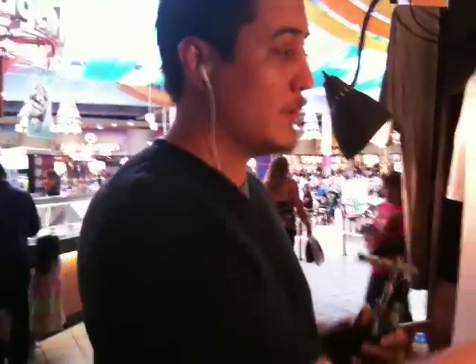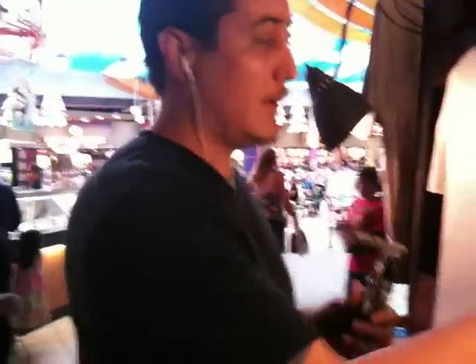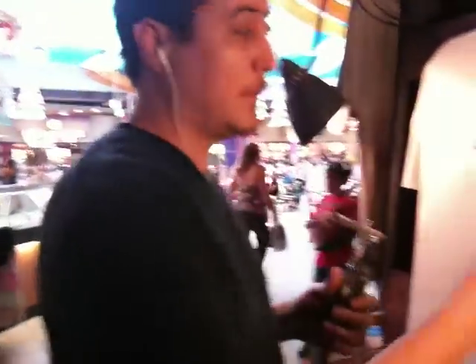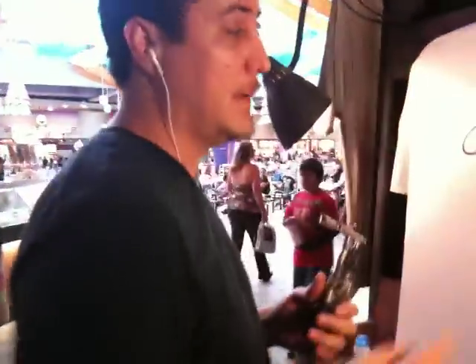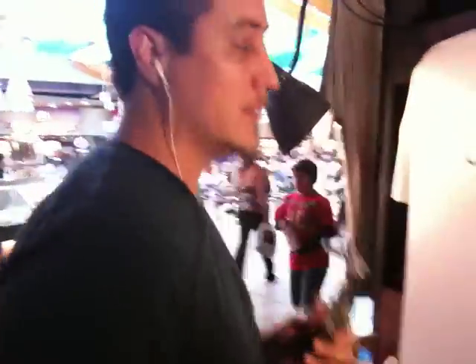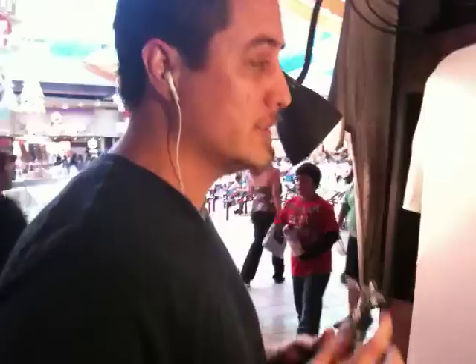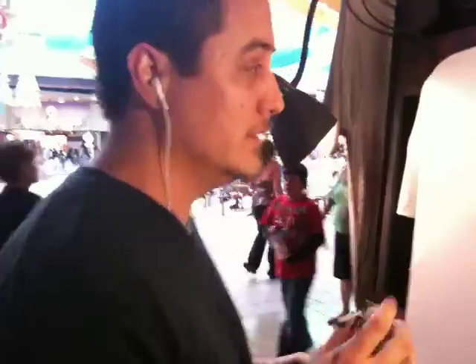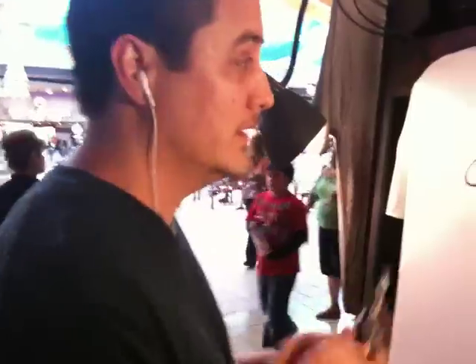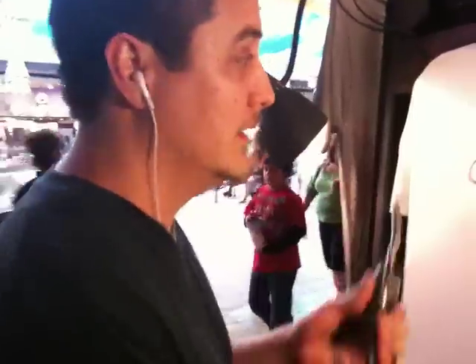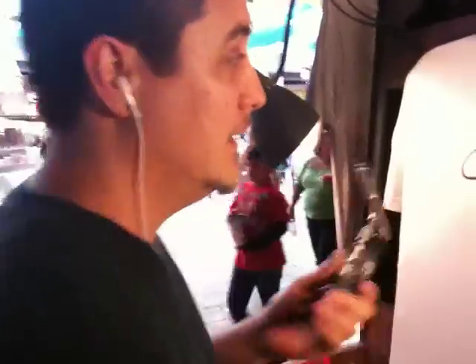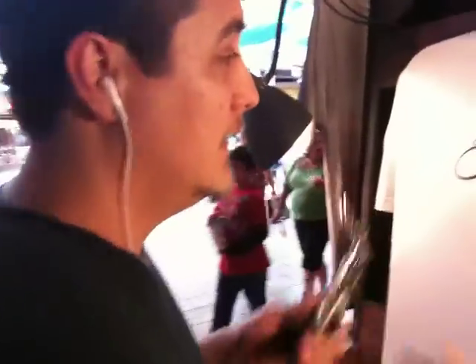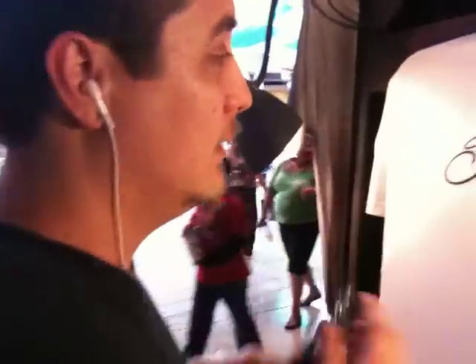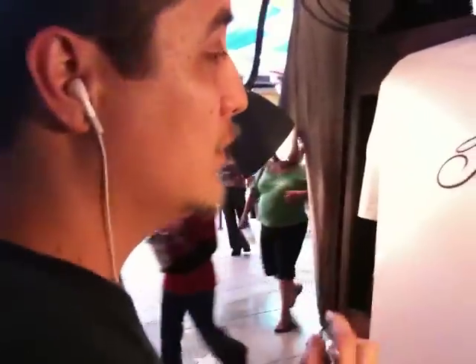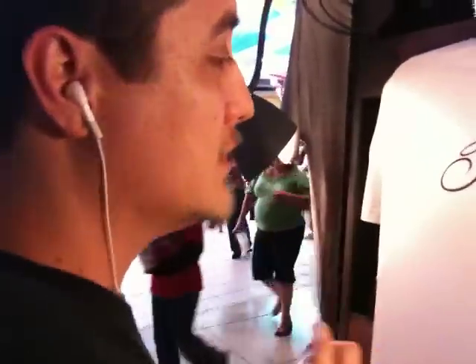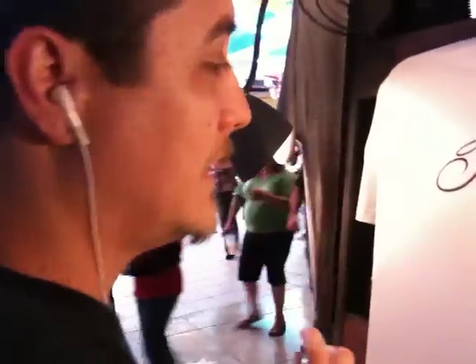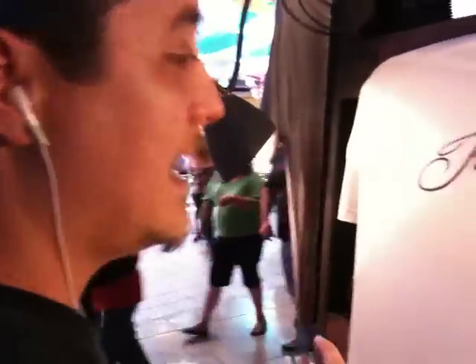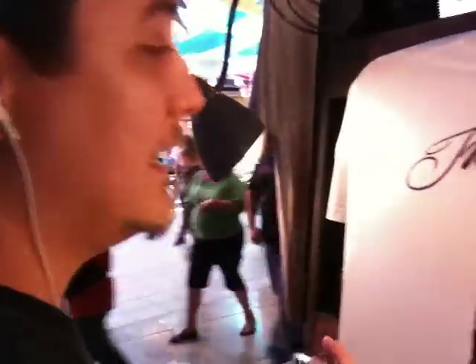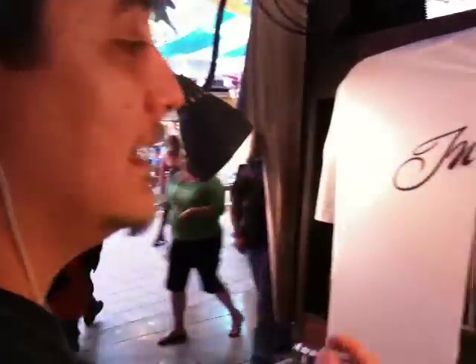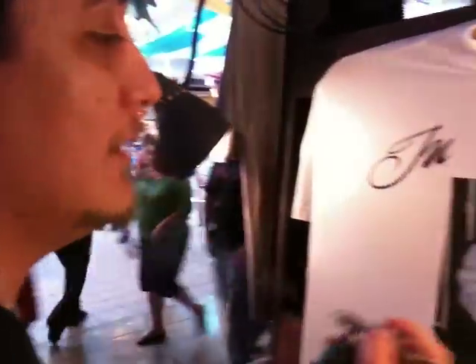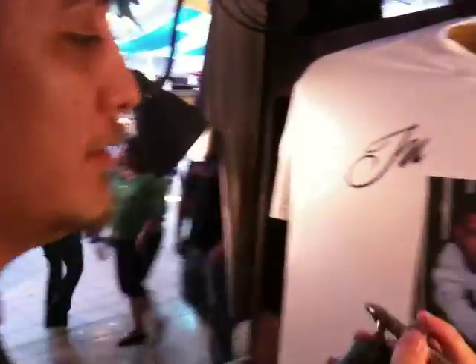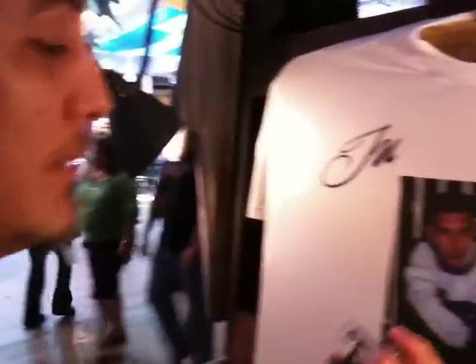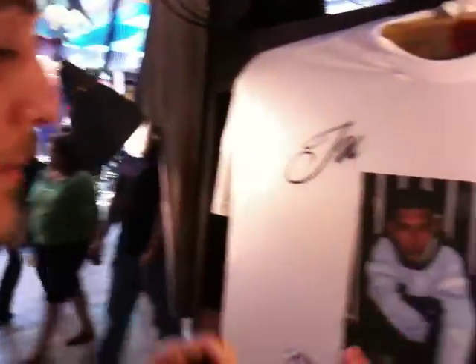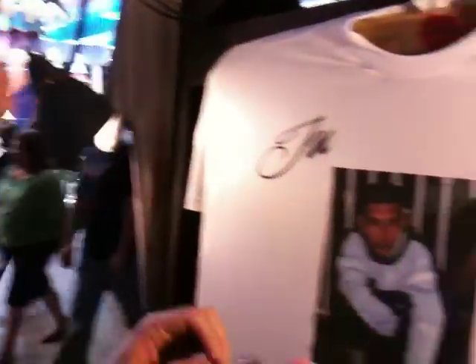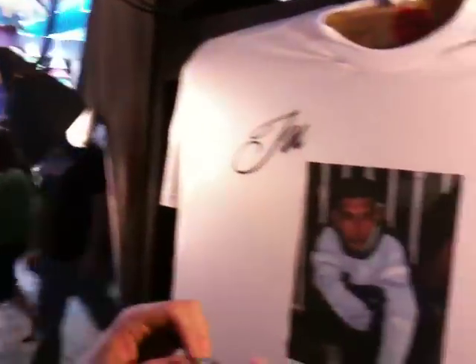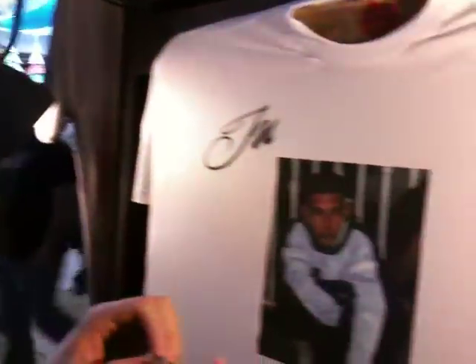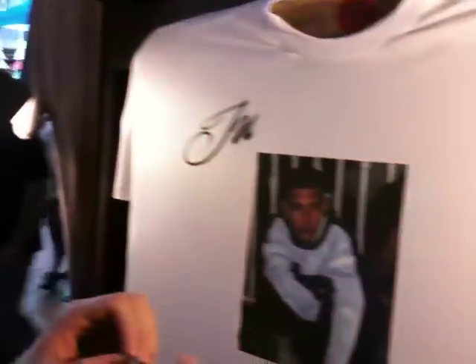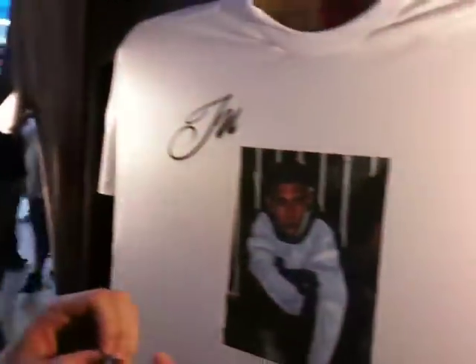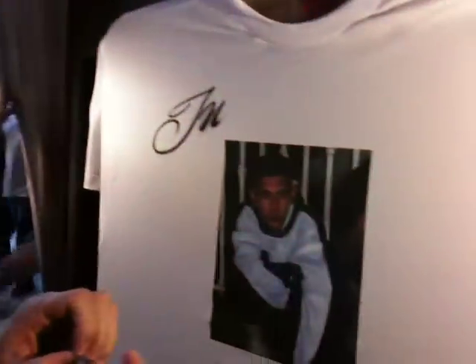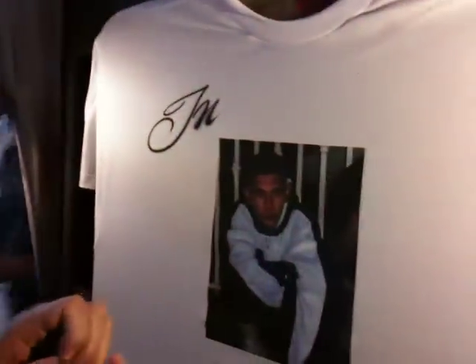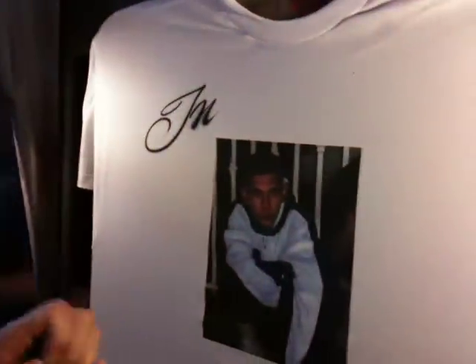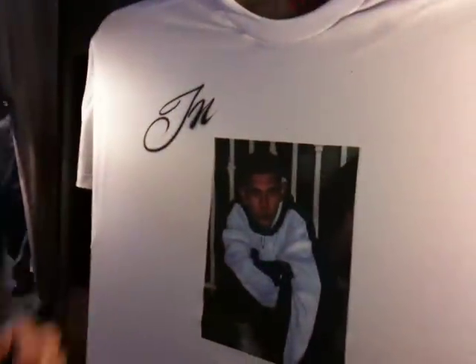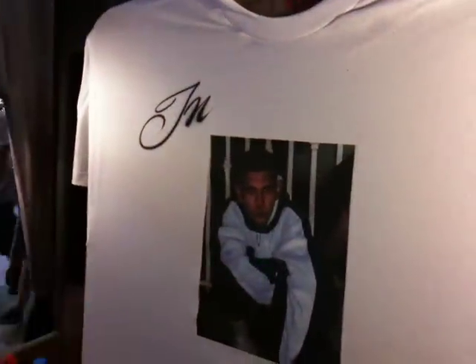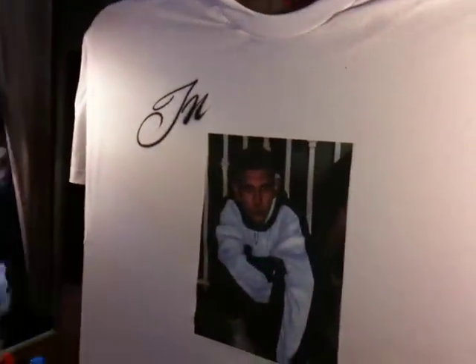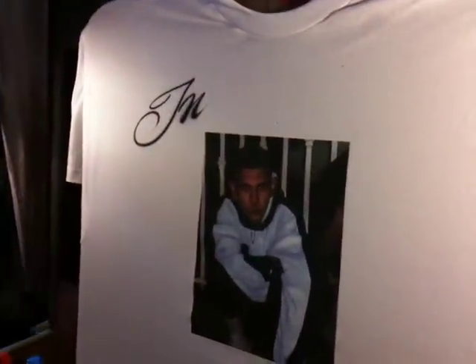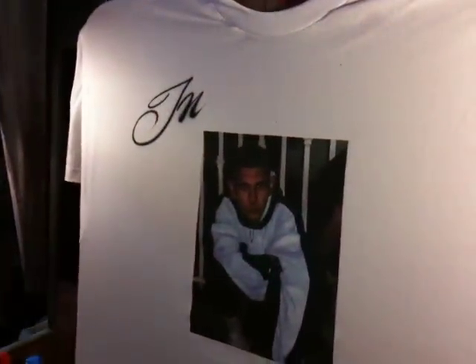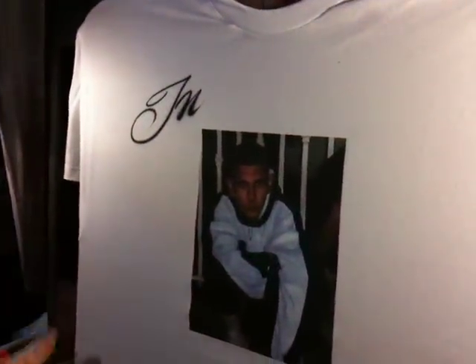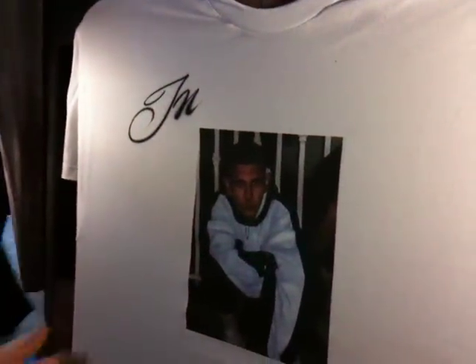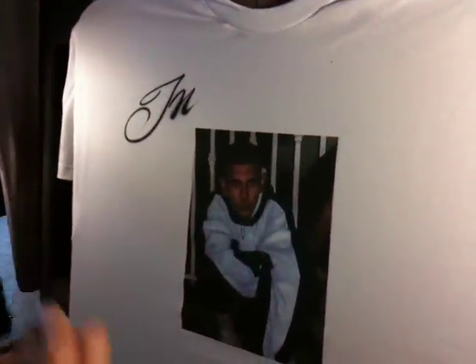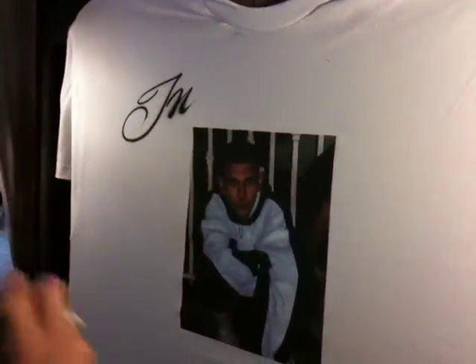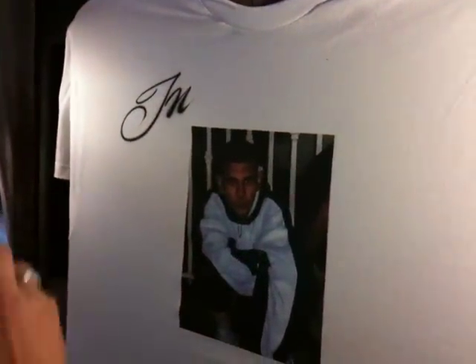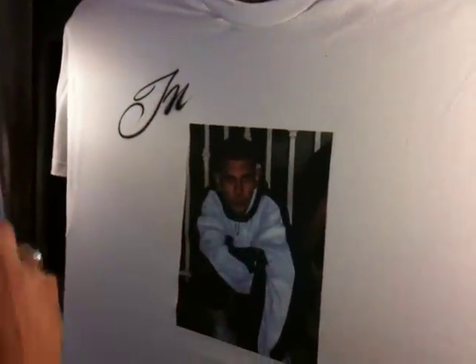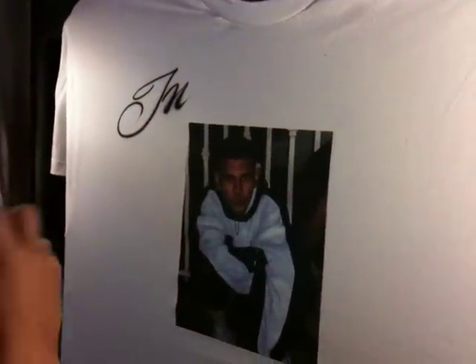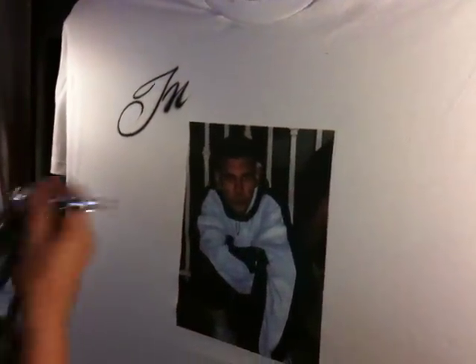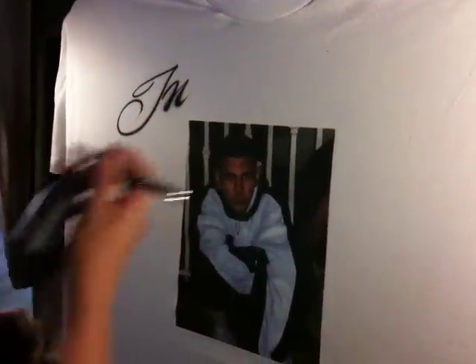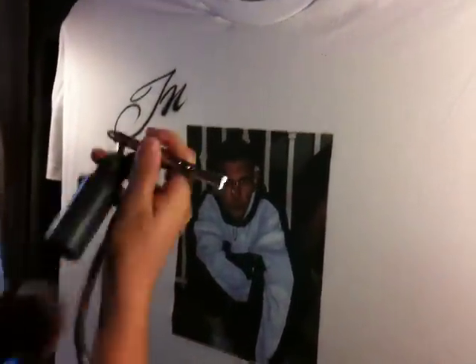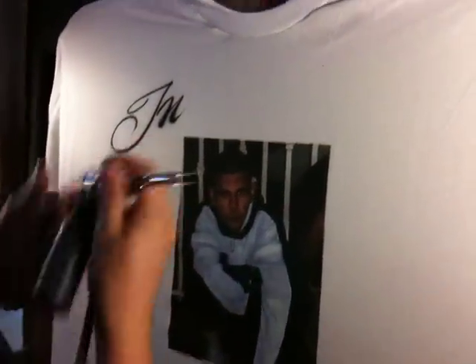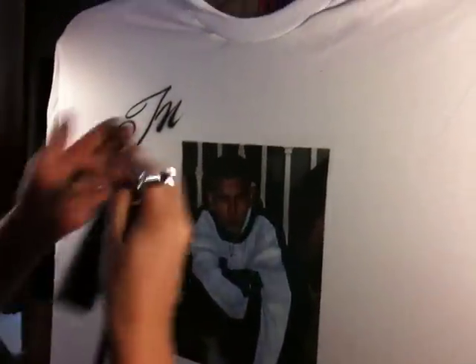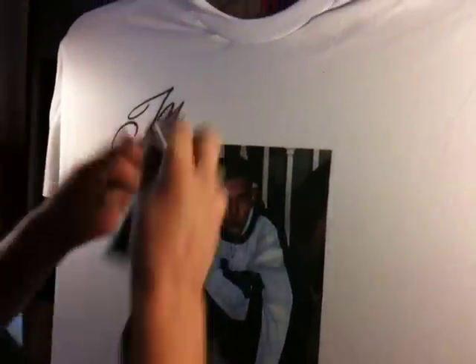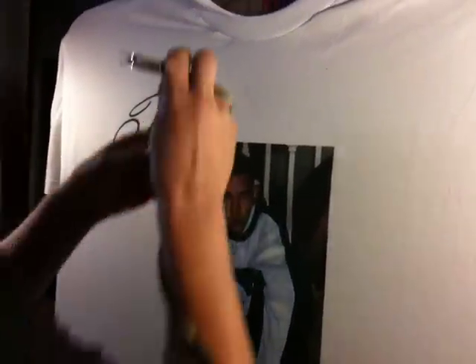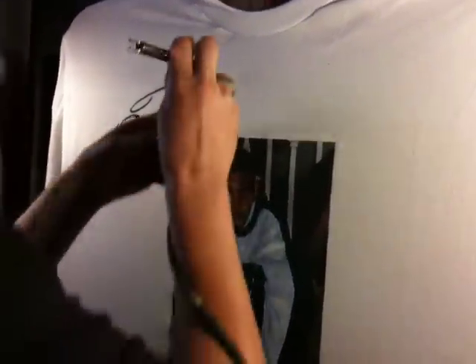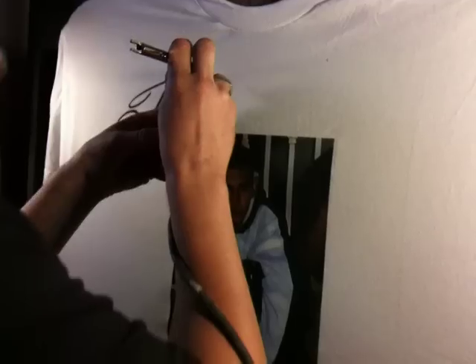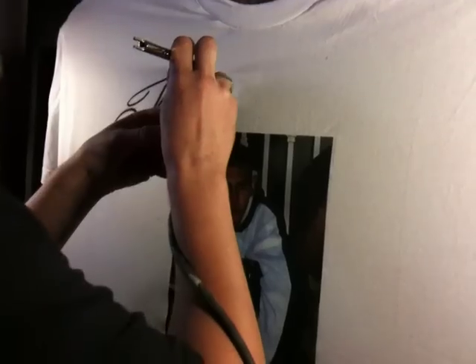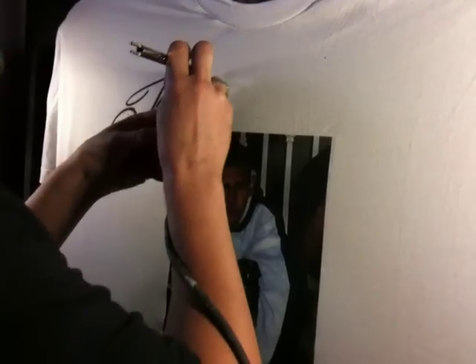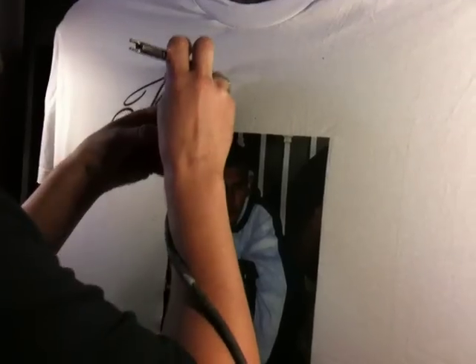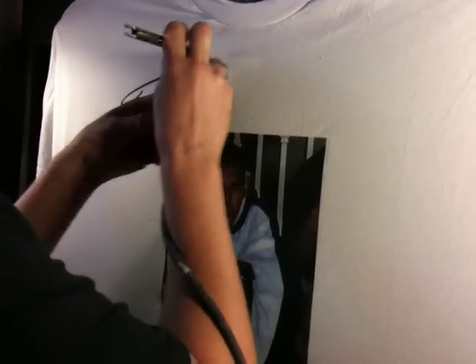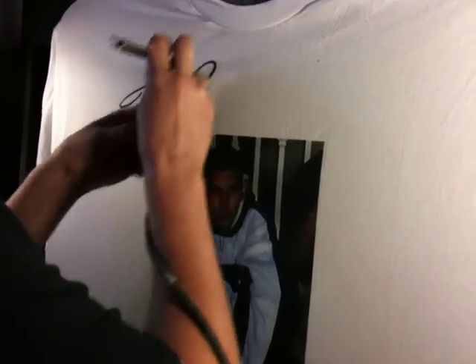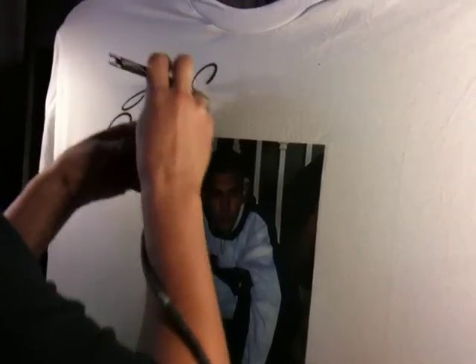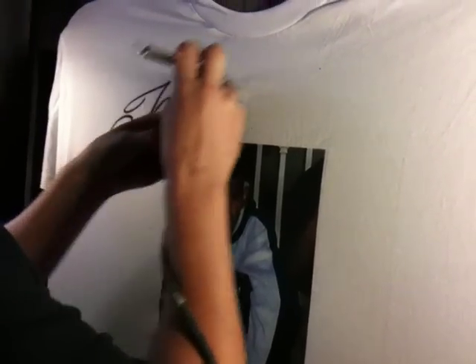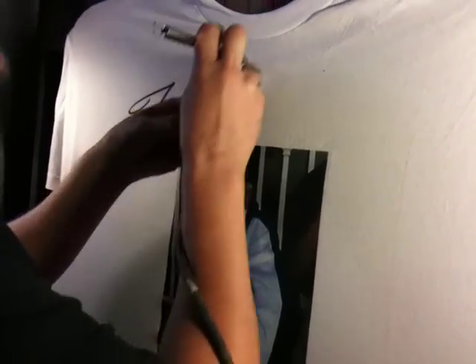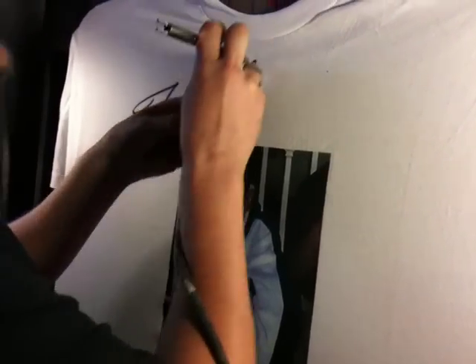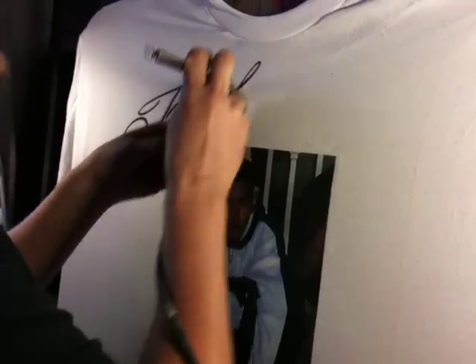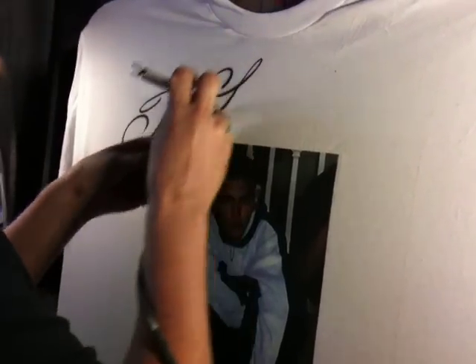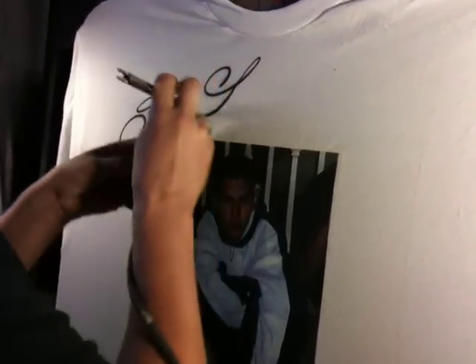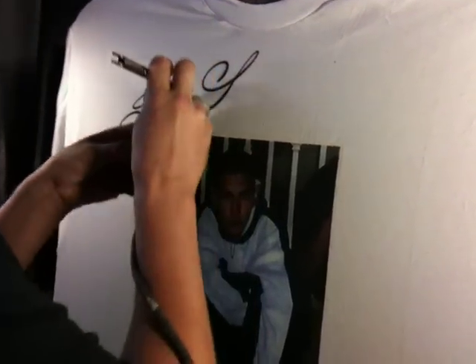We've got the picture, and we're just going to add 'a loving memory of' around it. Pretty easy stuff, you'll see how easy it is.